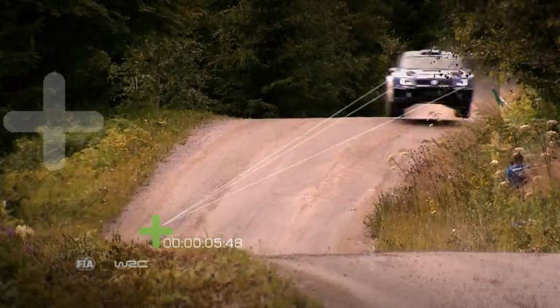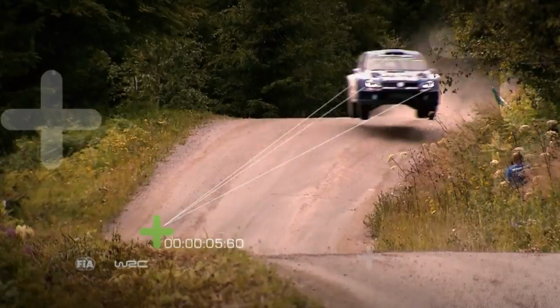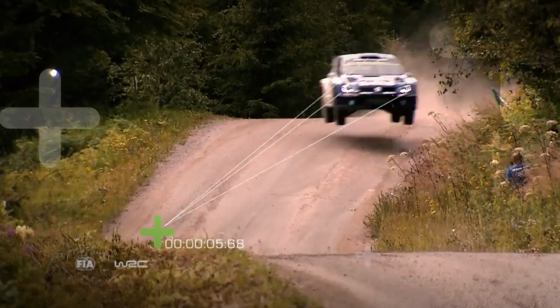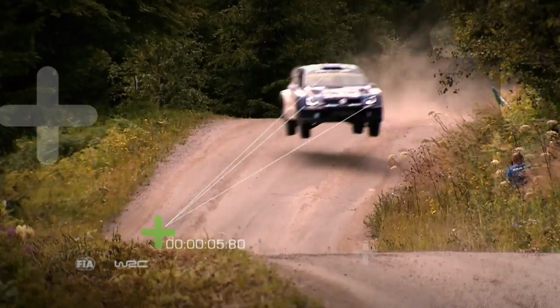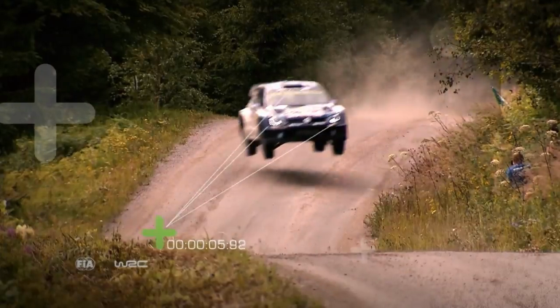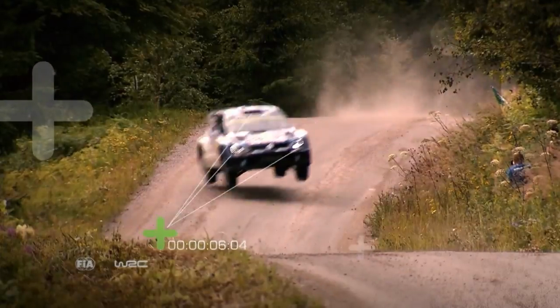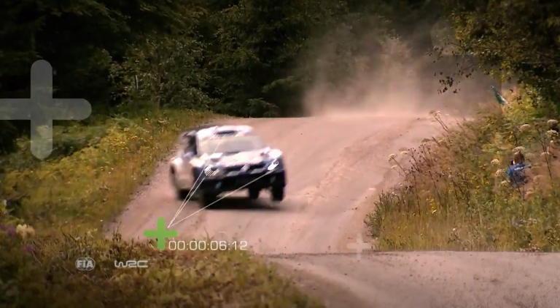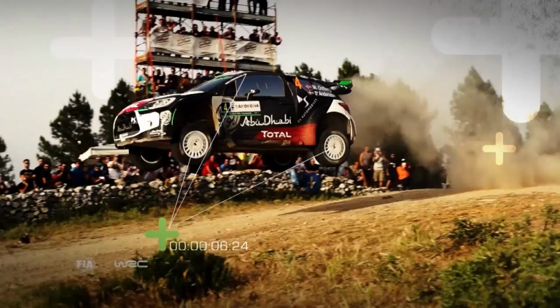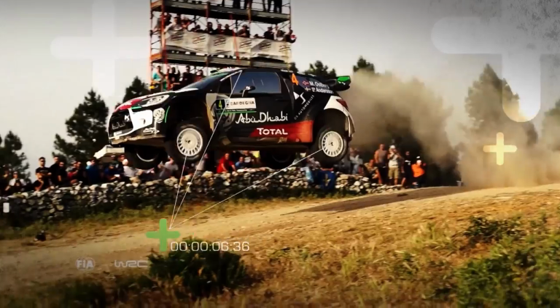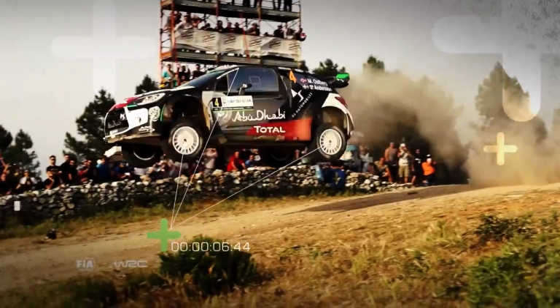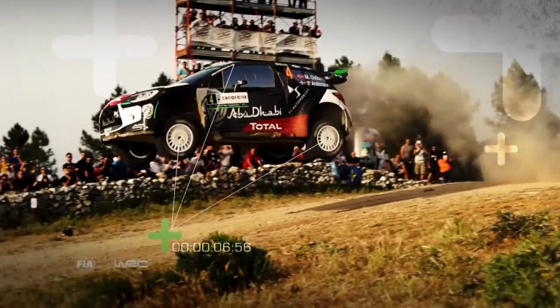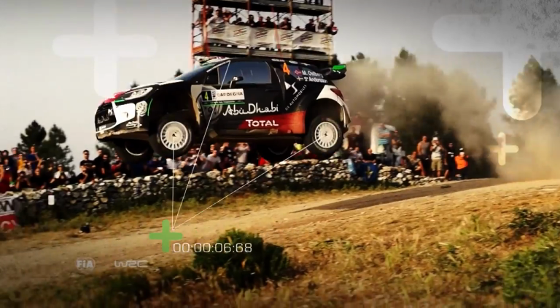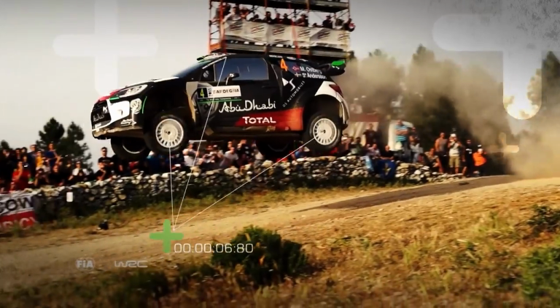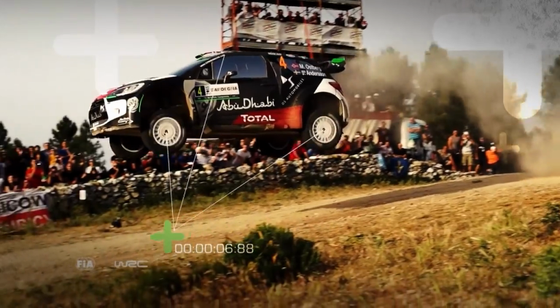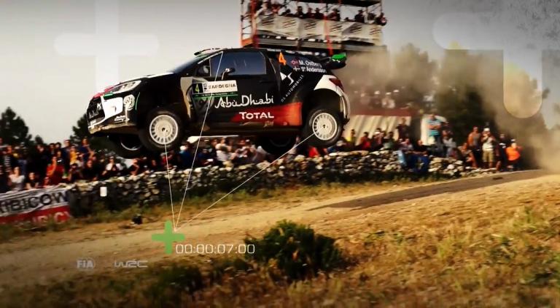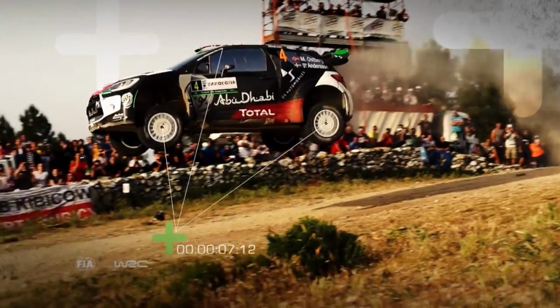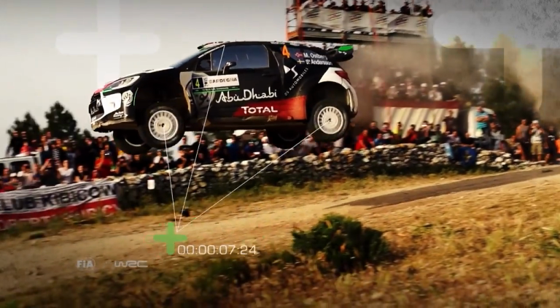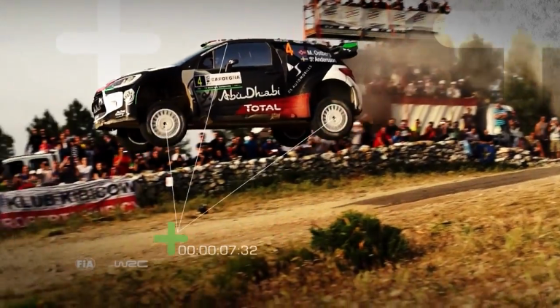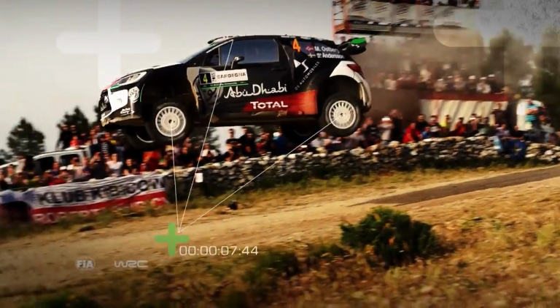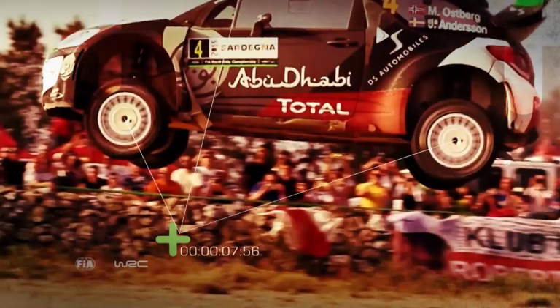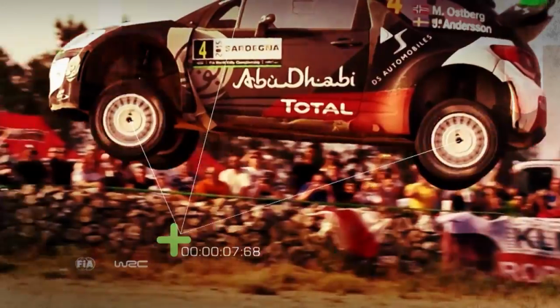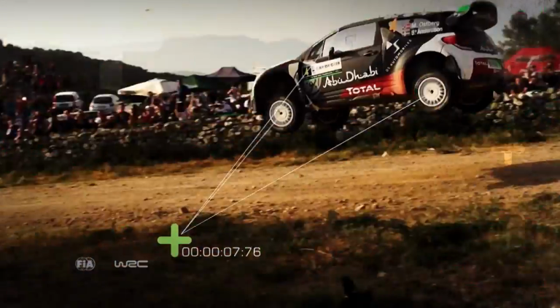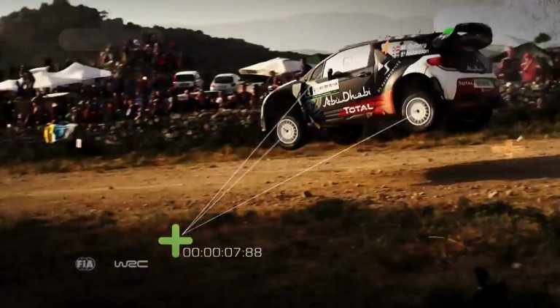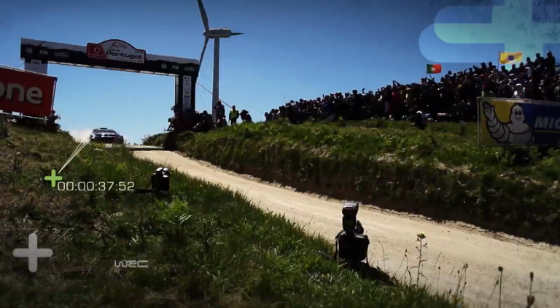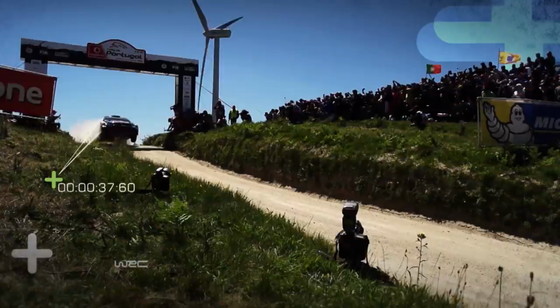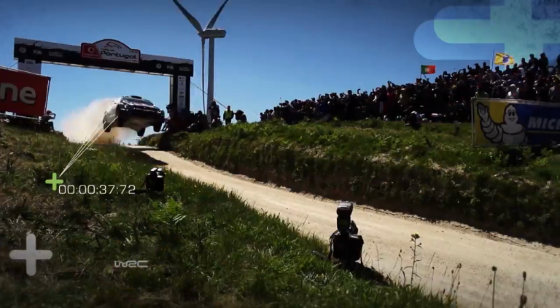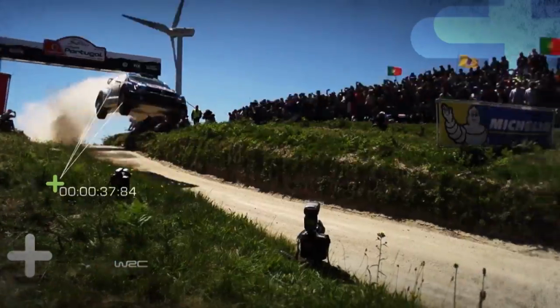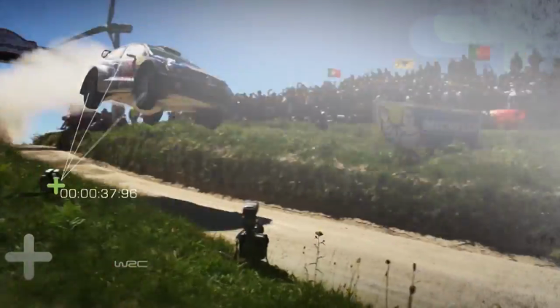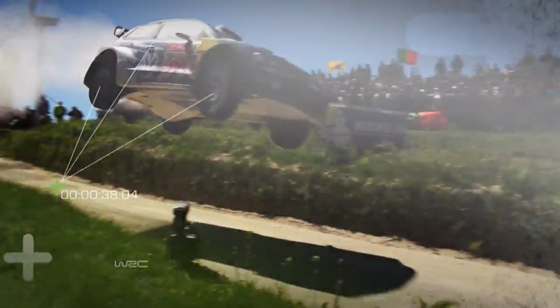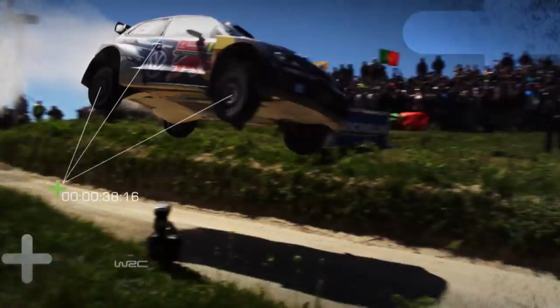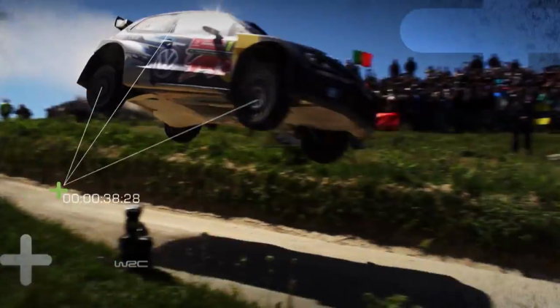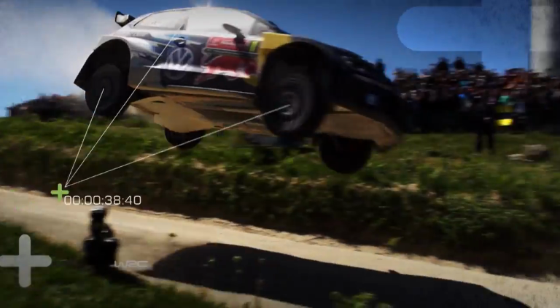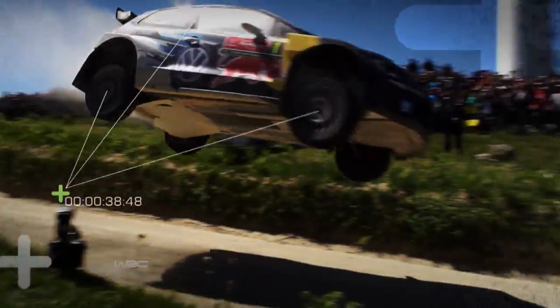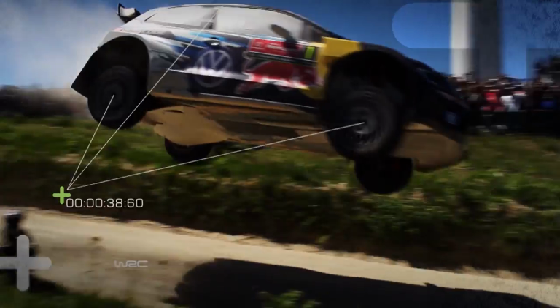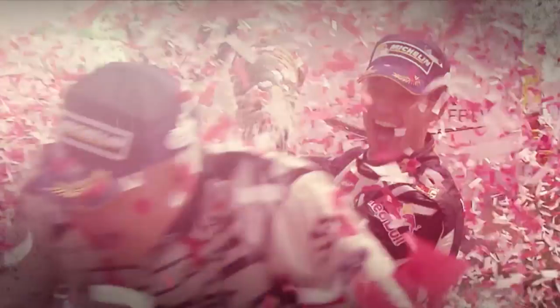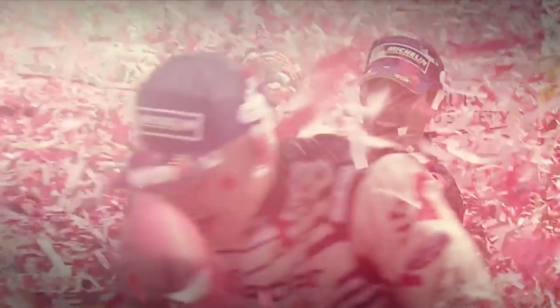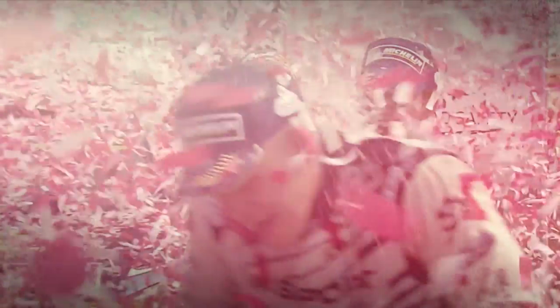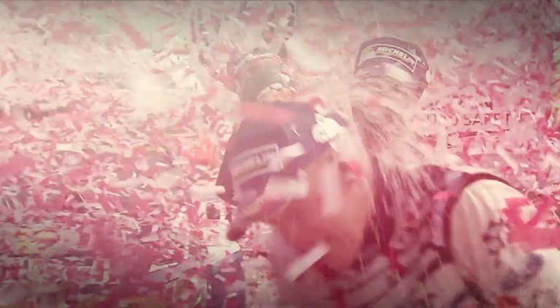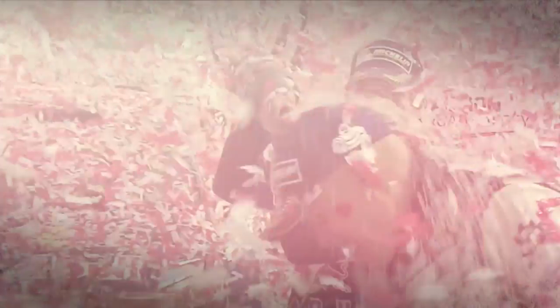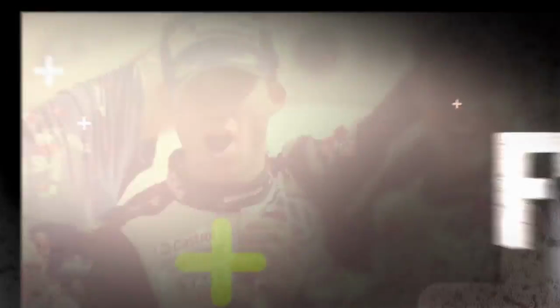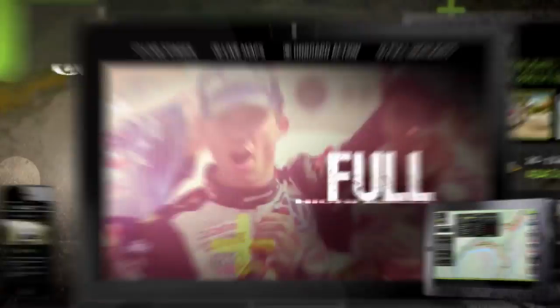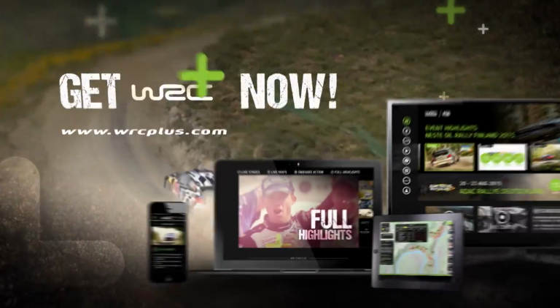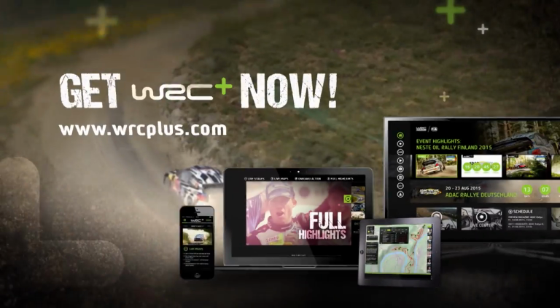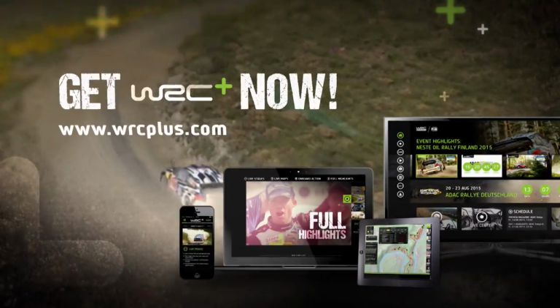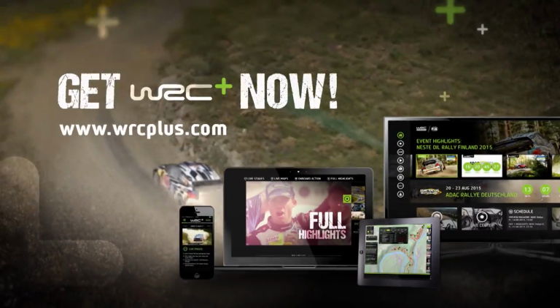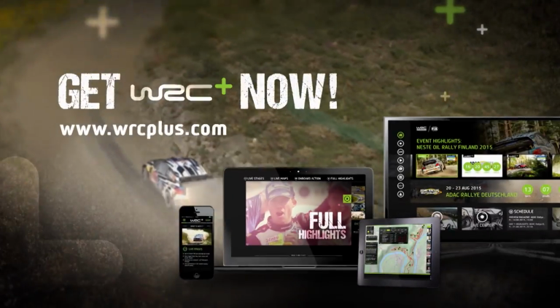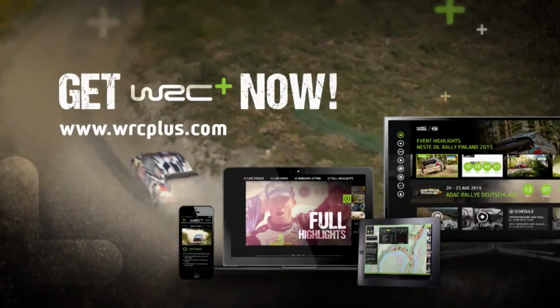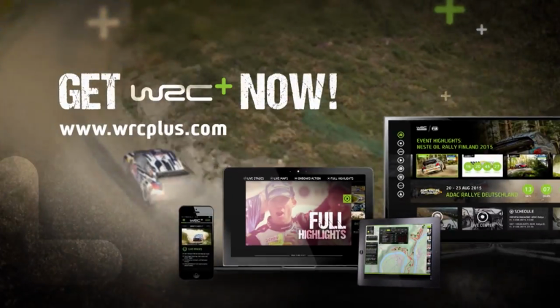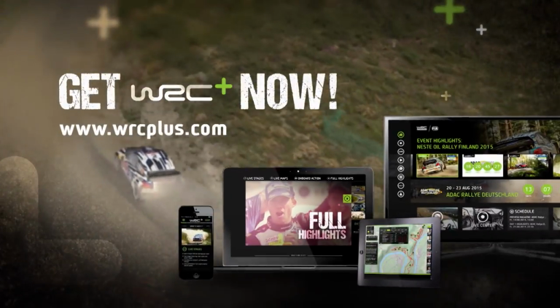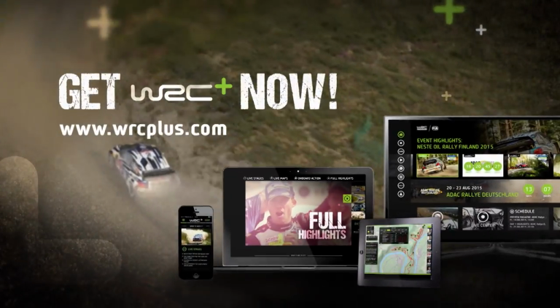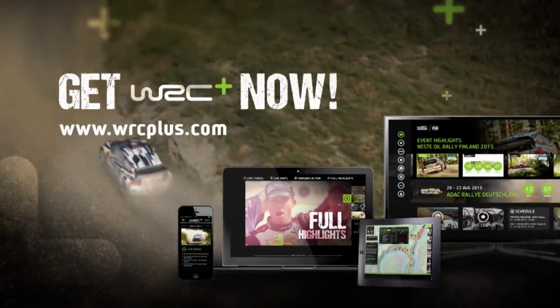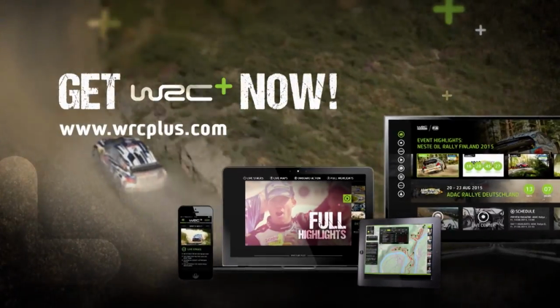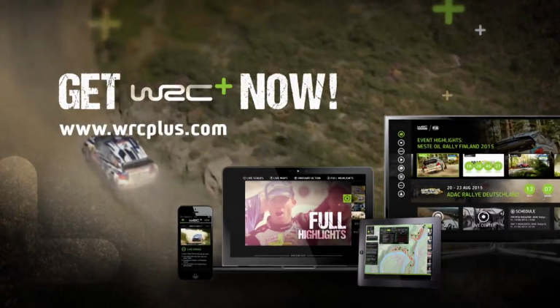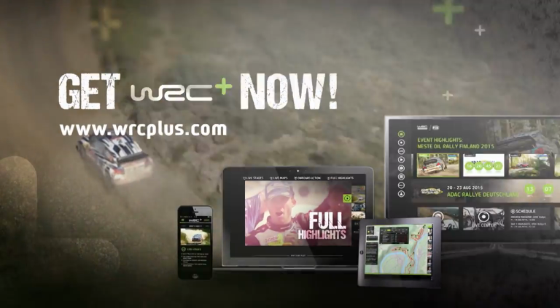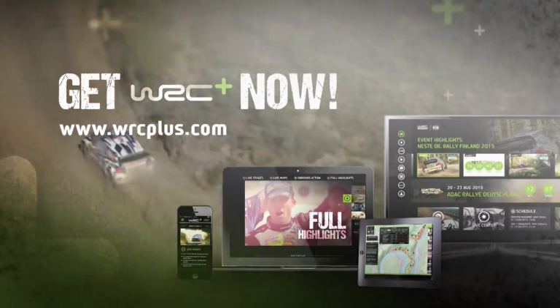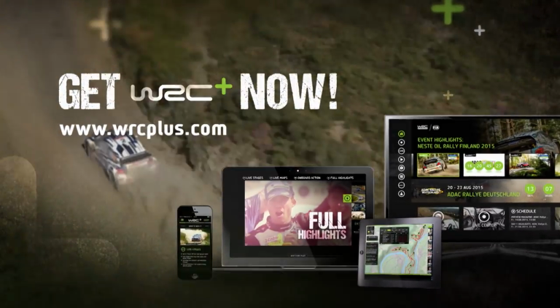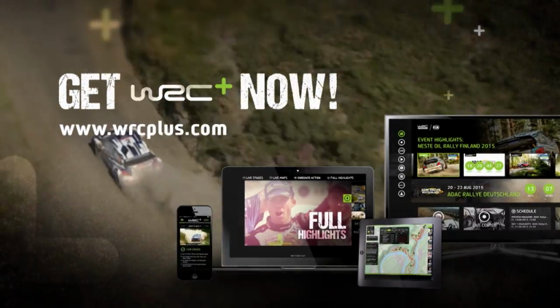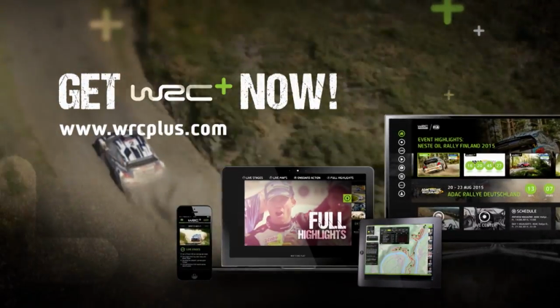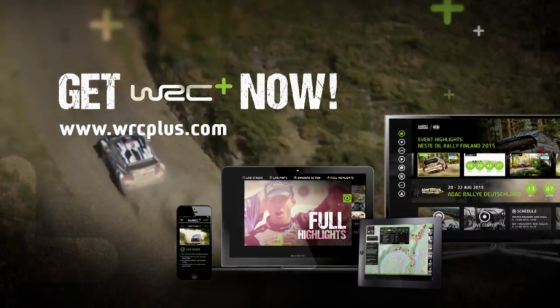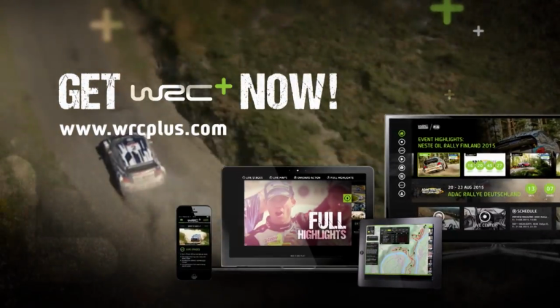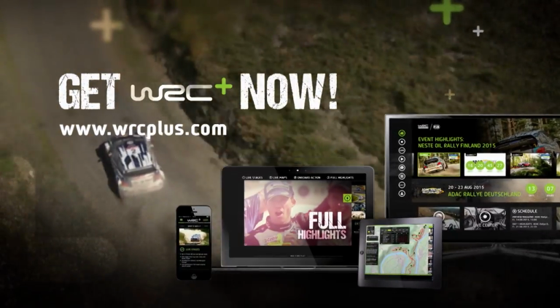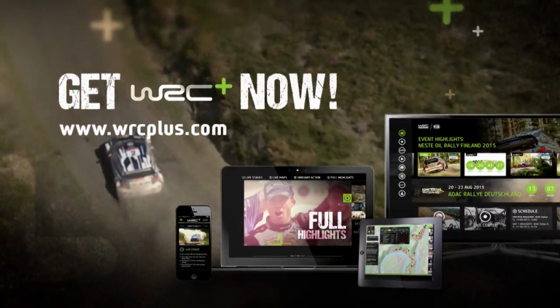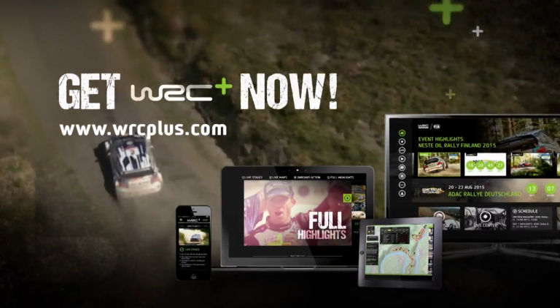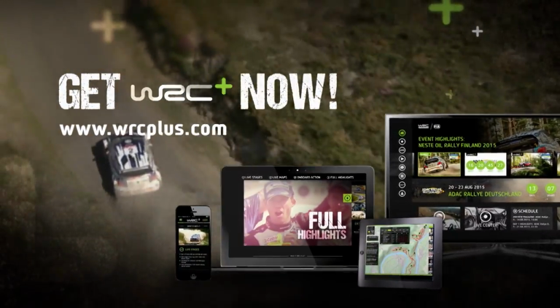Watch the most spectacular moments from every rally. Get WRC Plus with all rally highlights now.